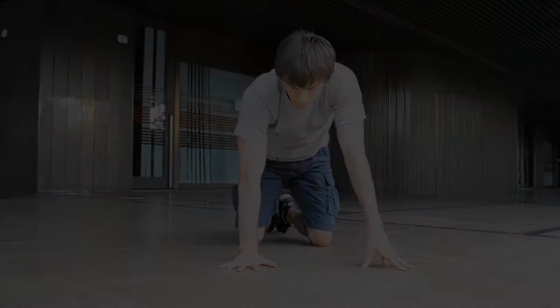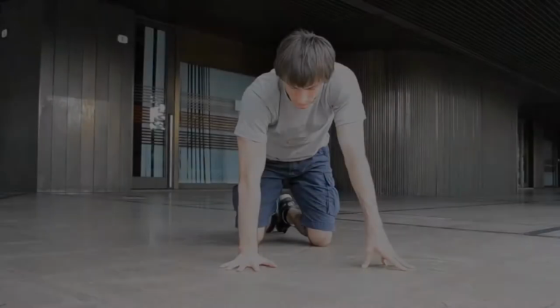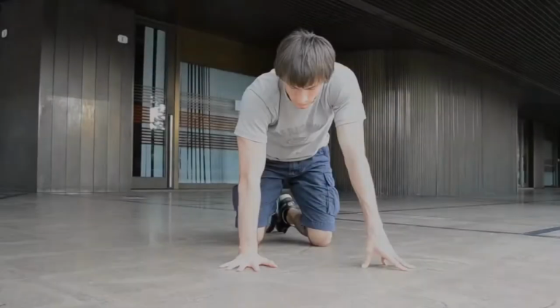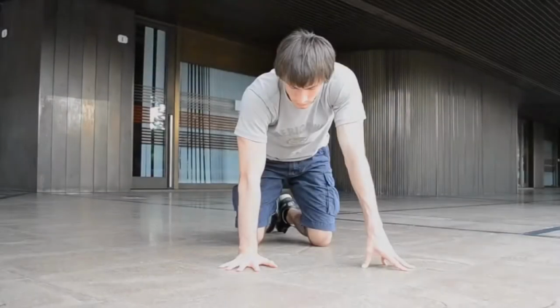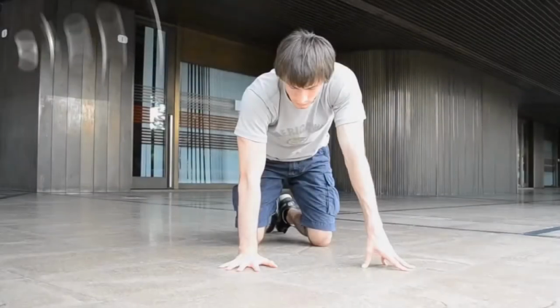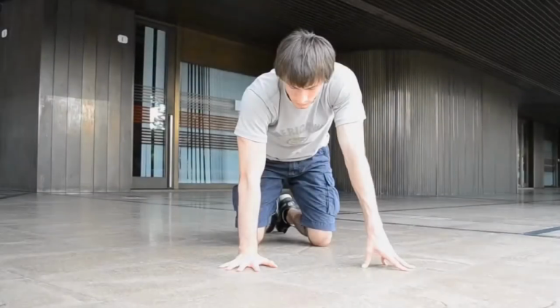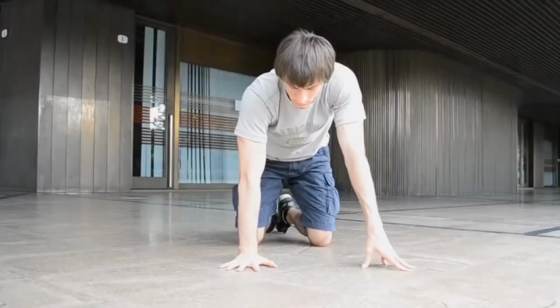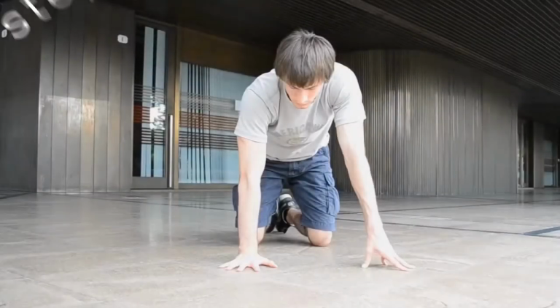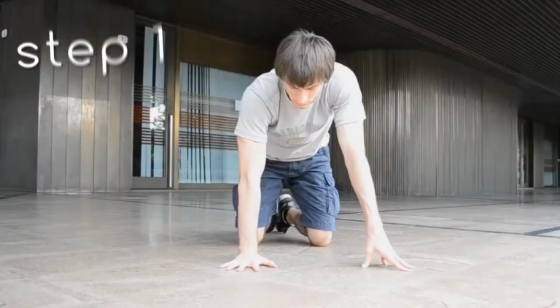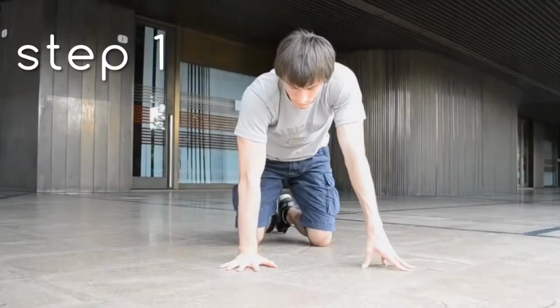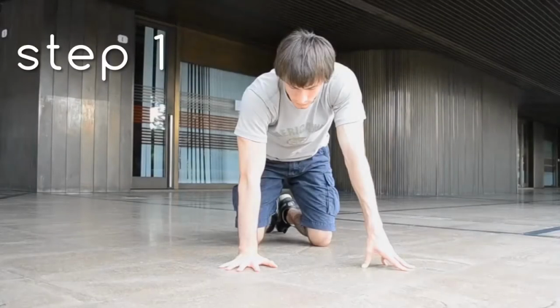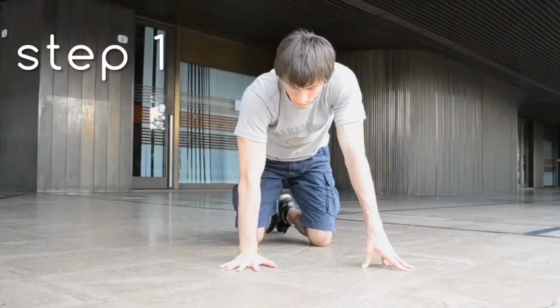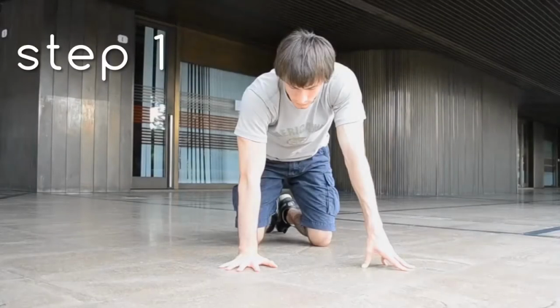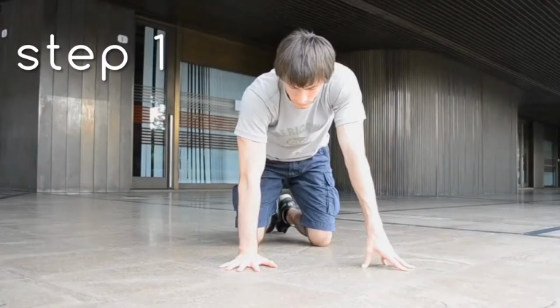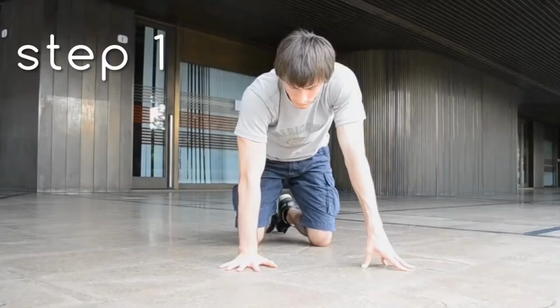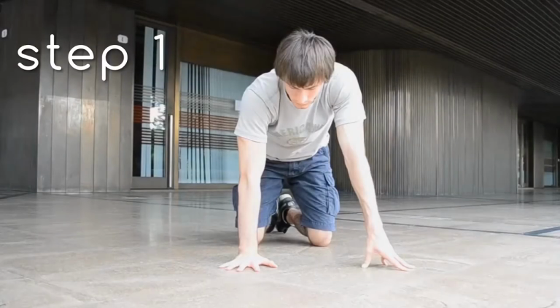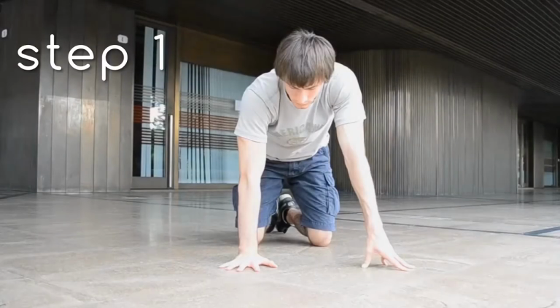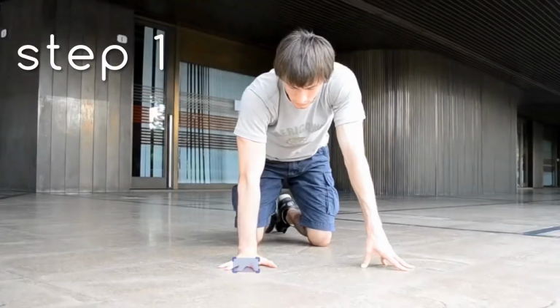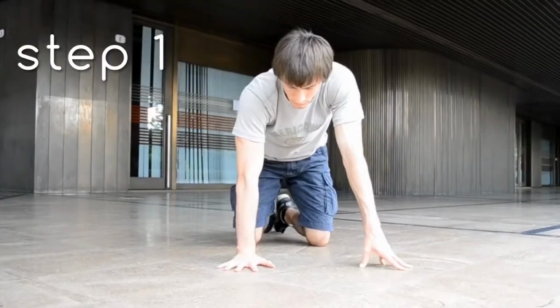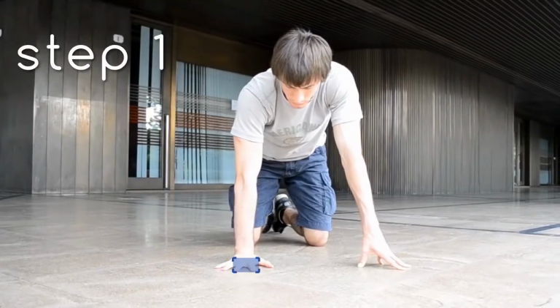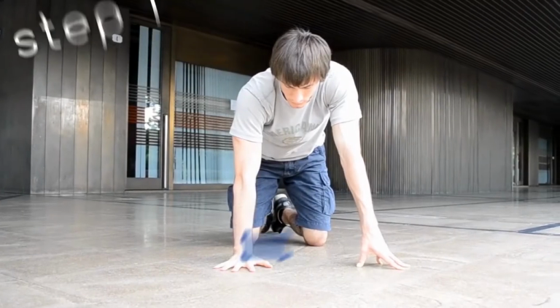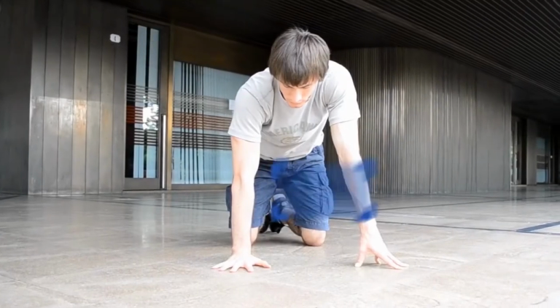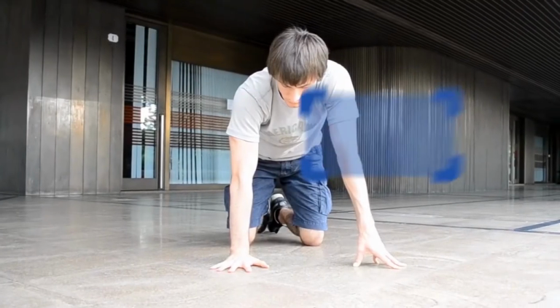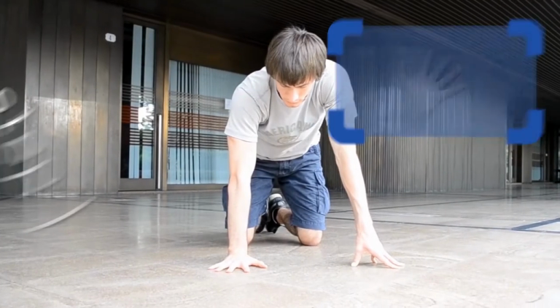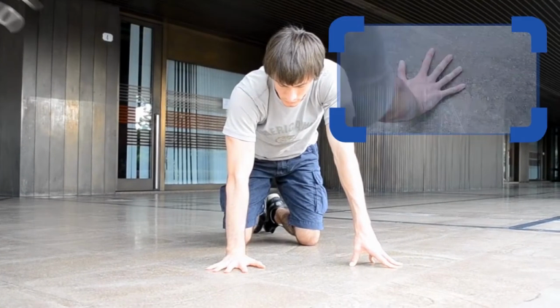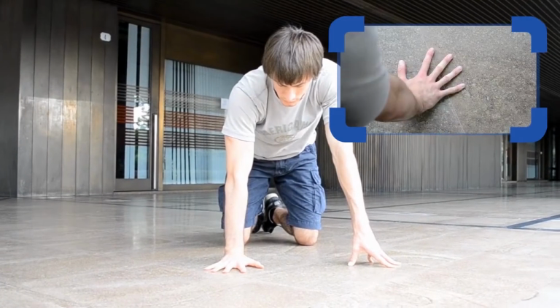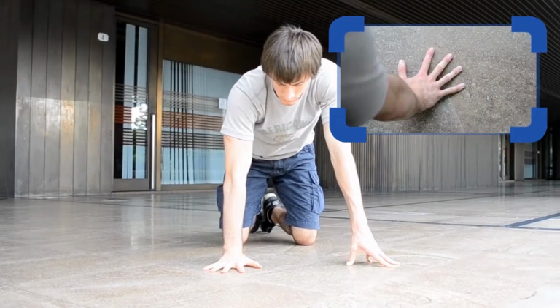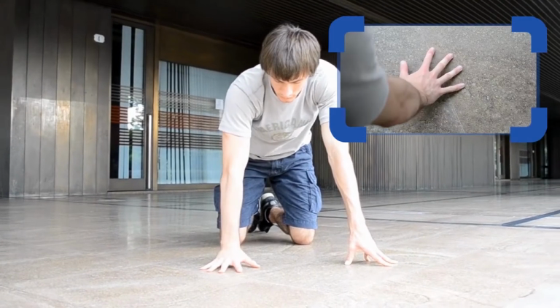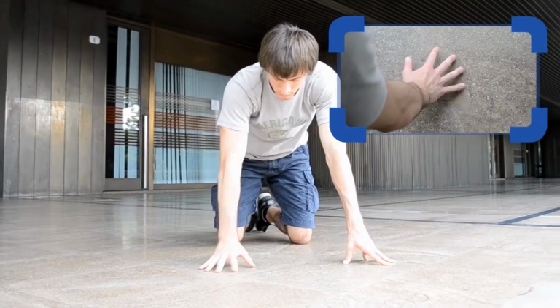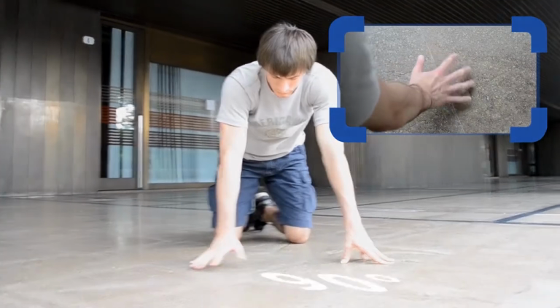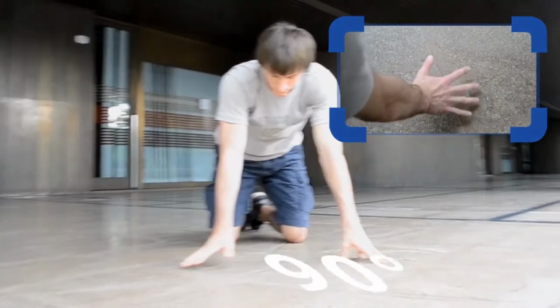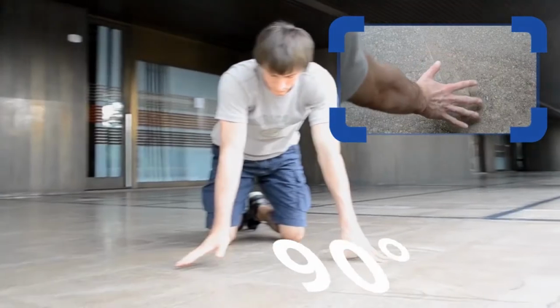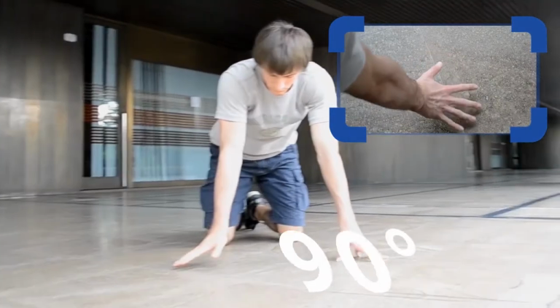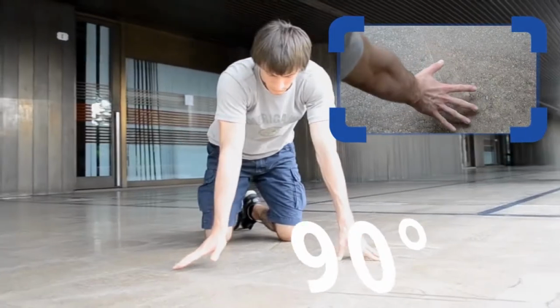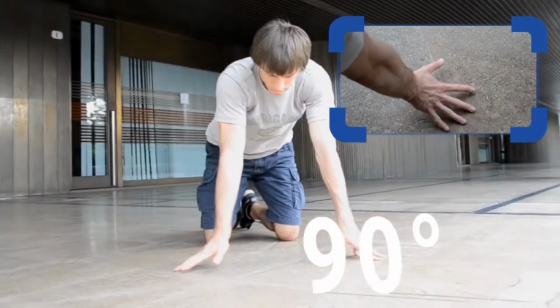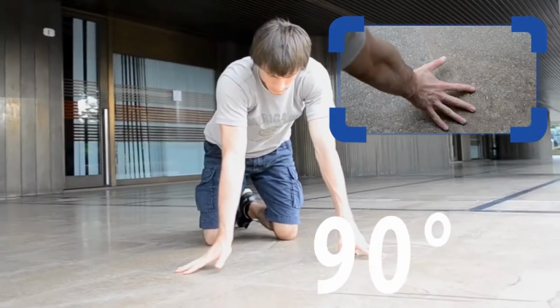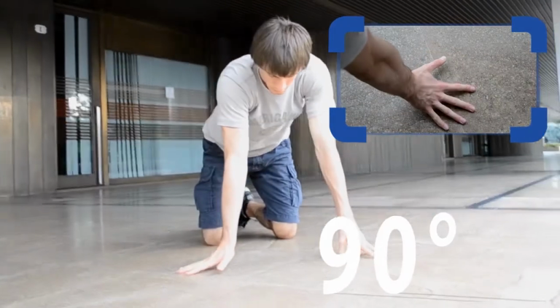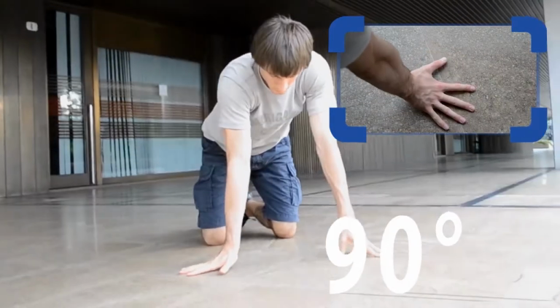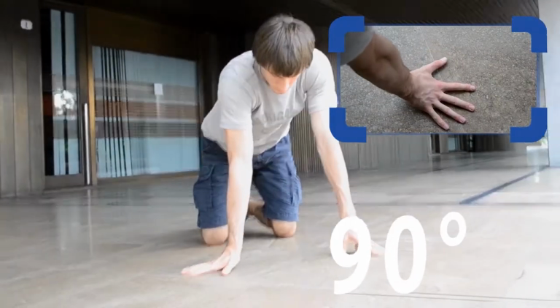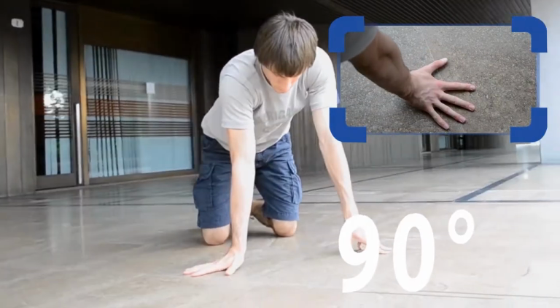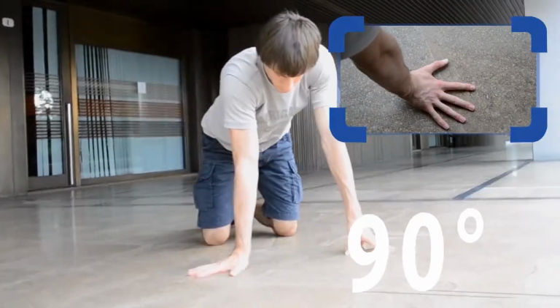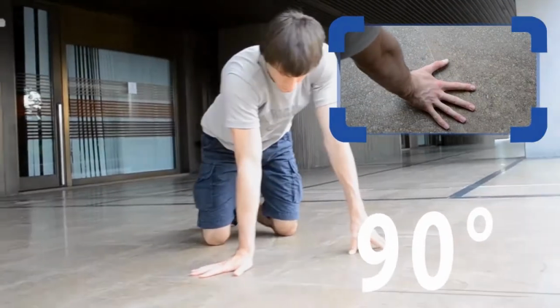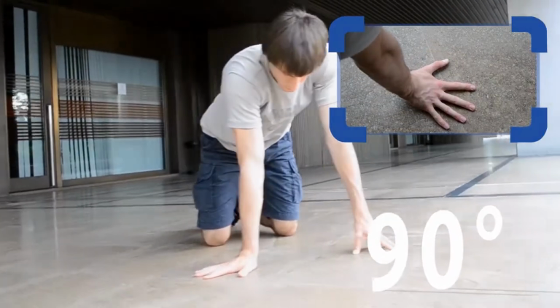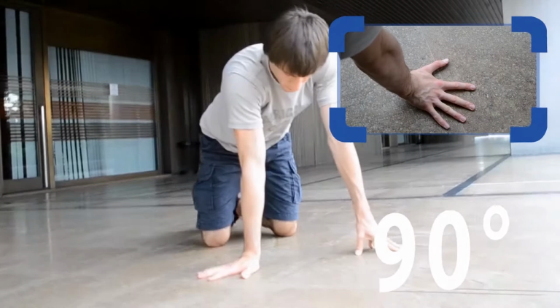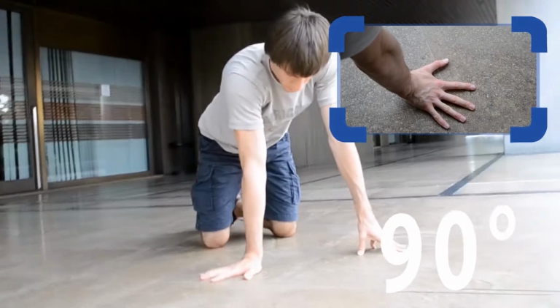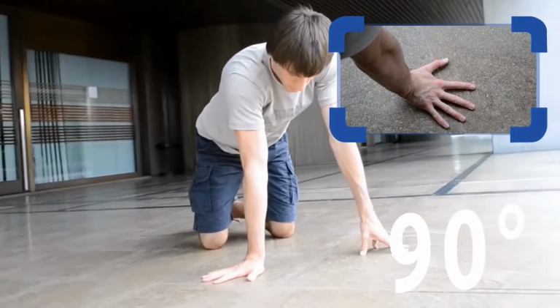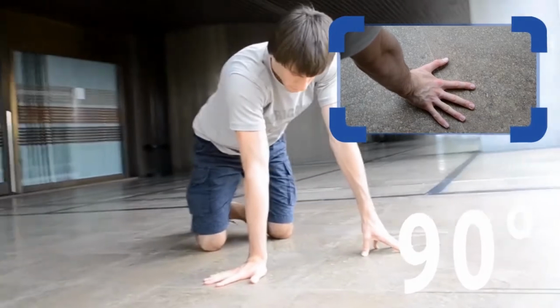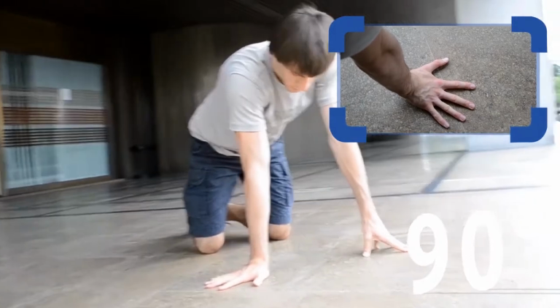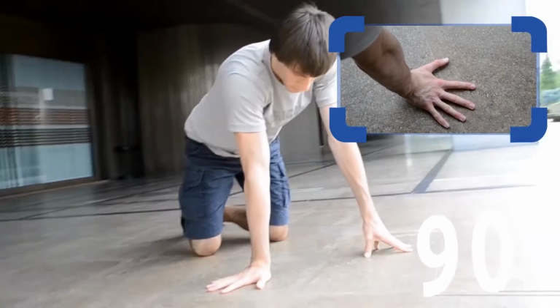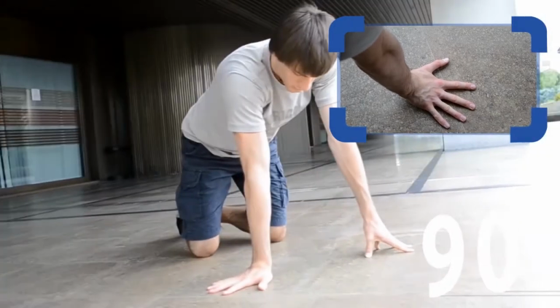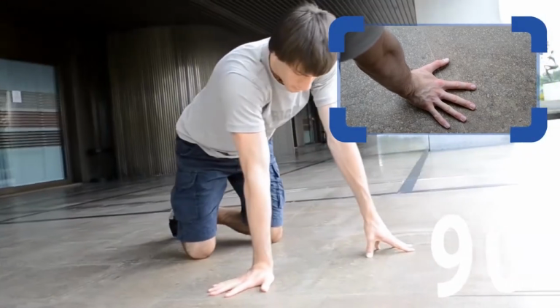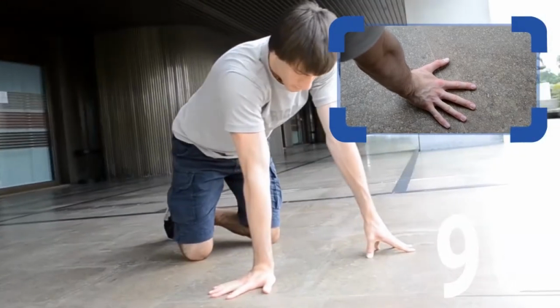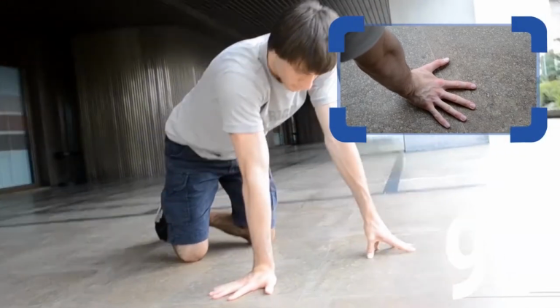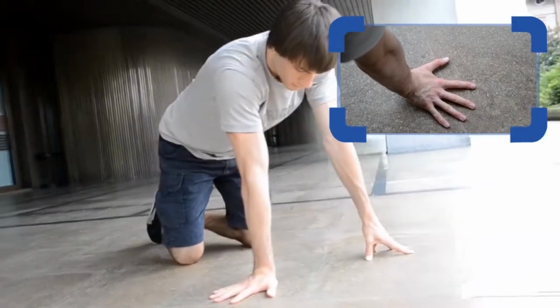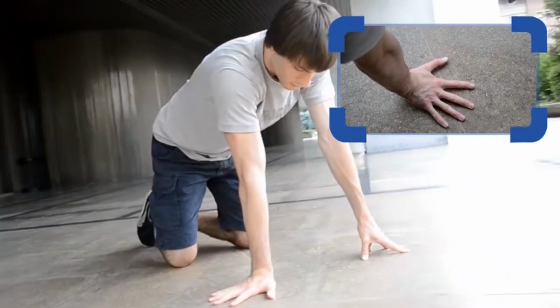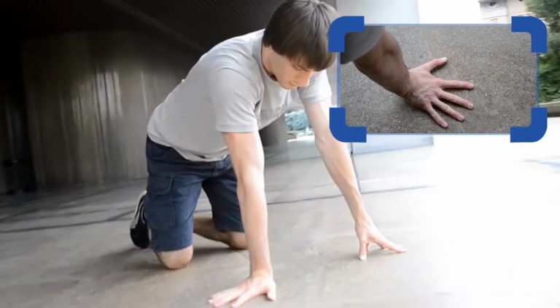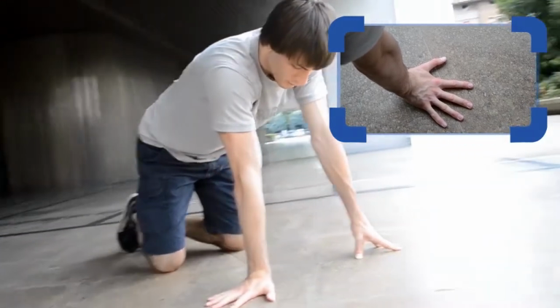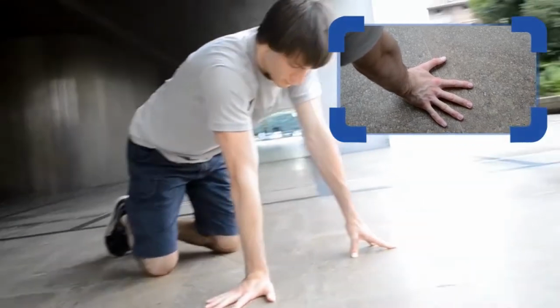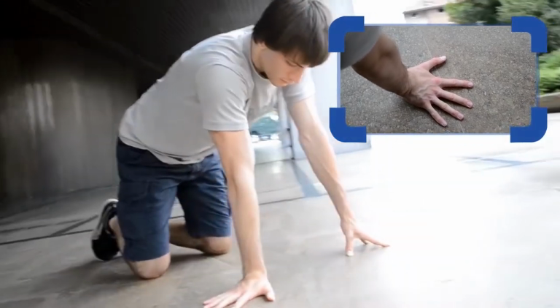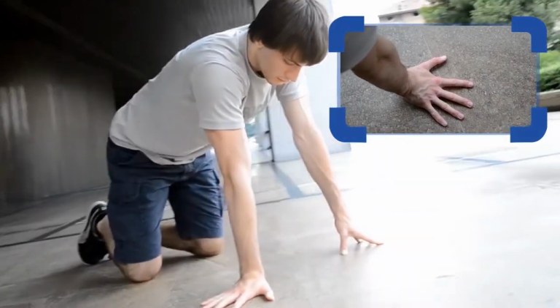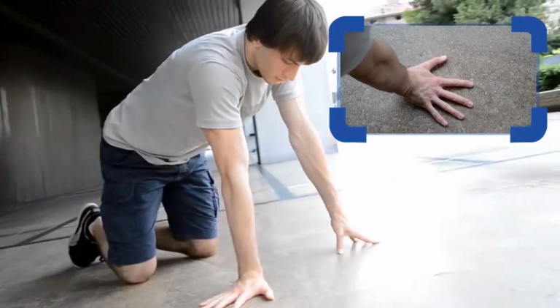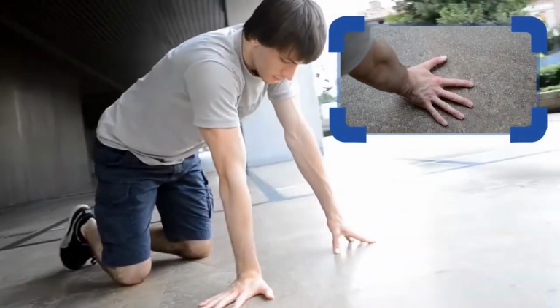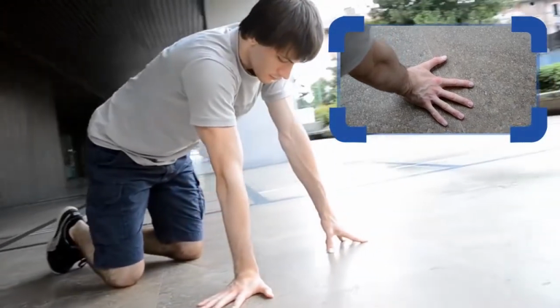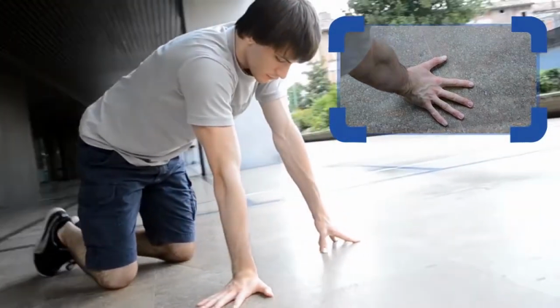To learn the windmill, it is better to start from your breath and remember that your right hand is rotating at 90 degrees and no further.